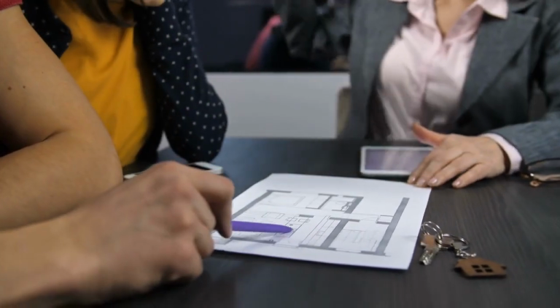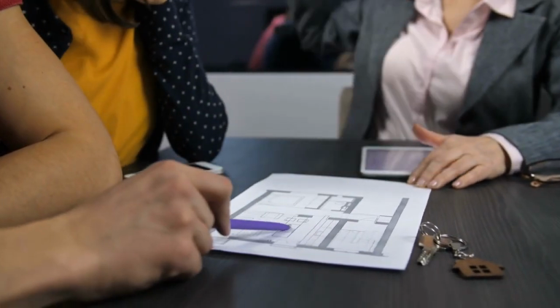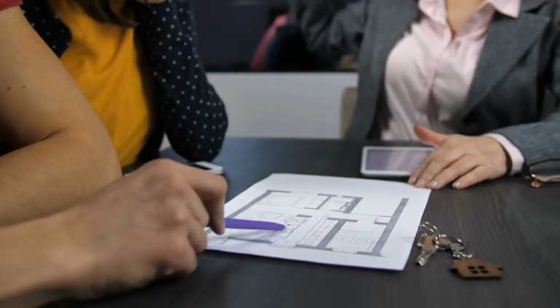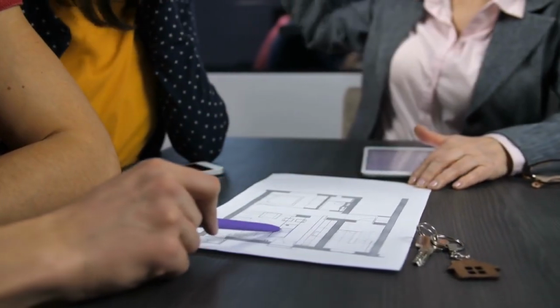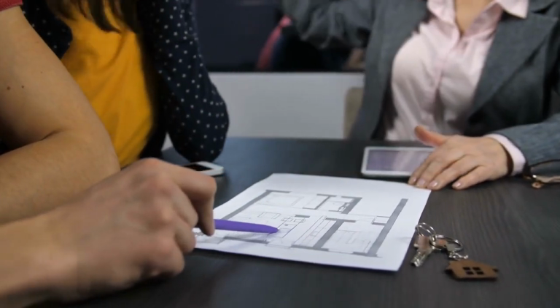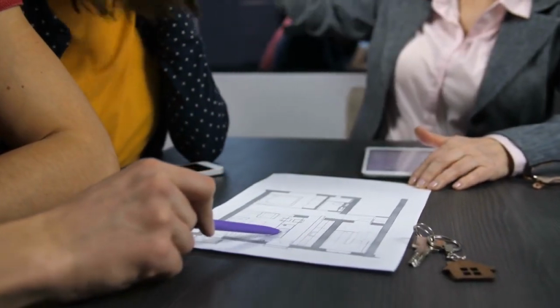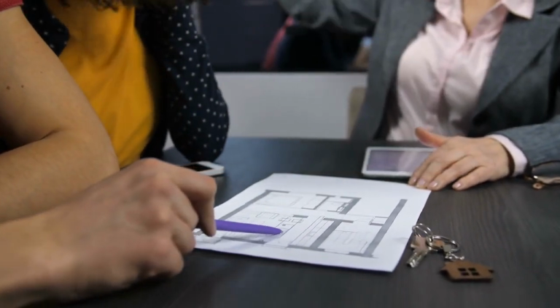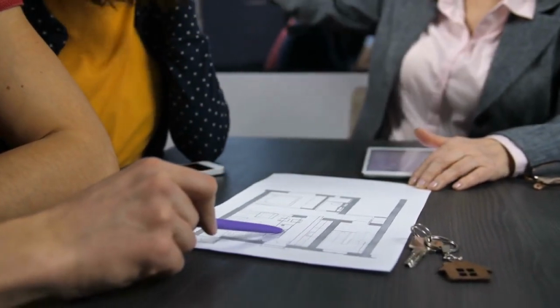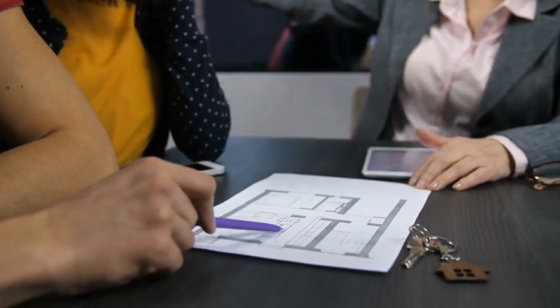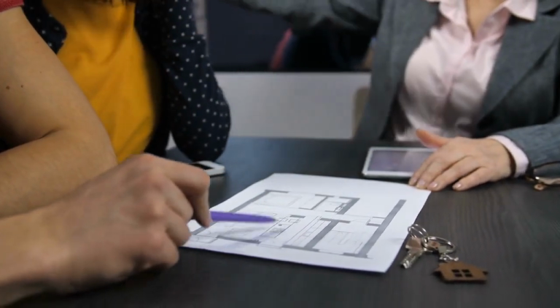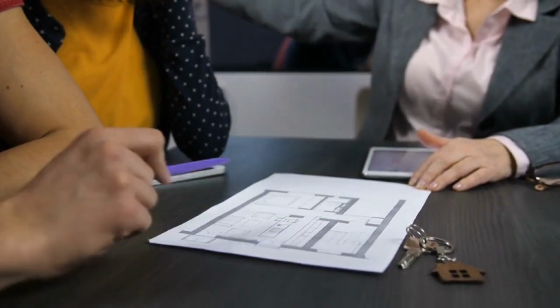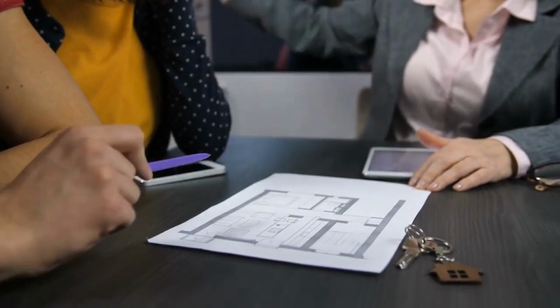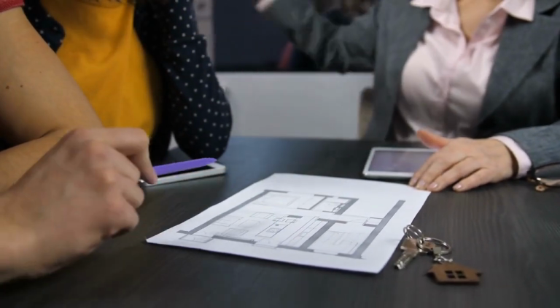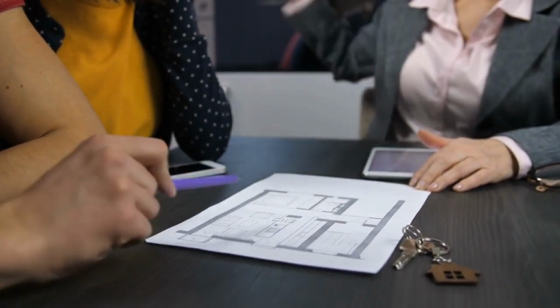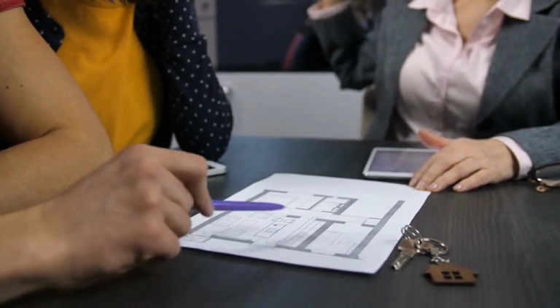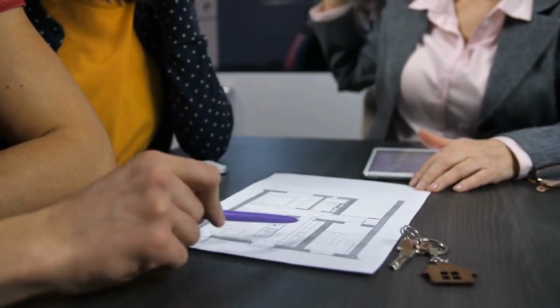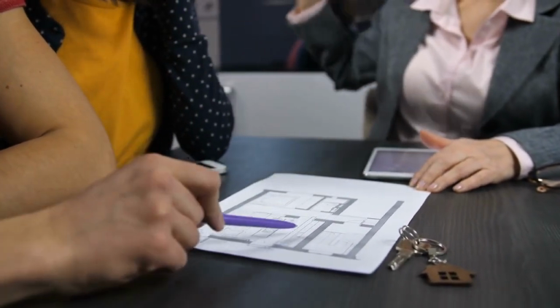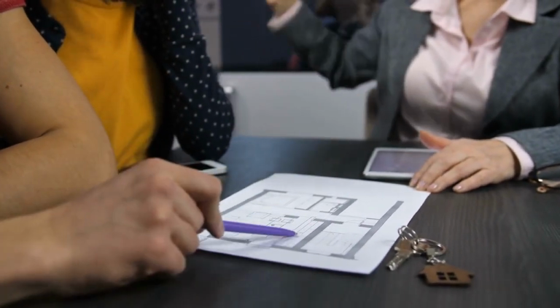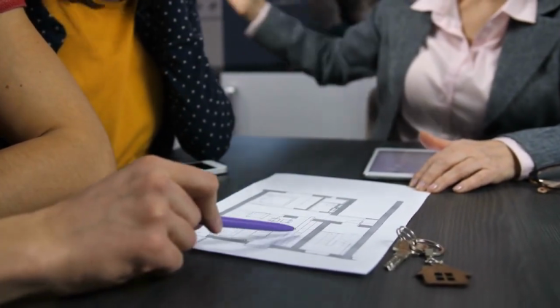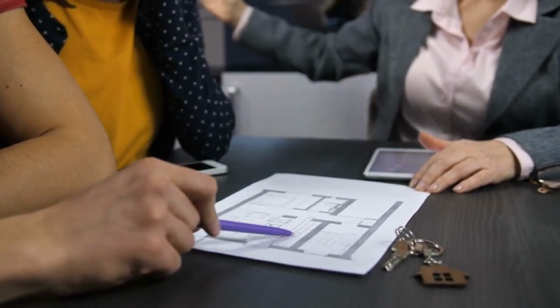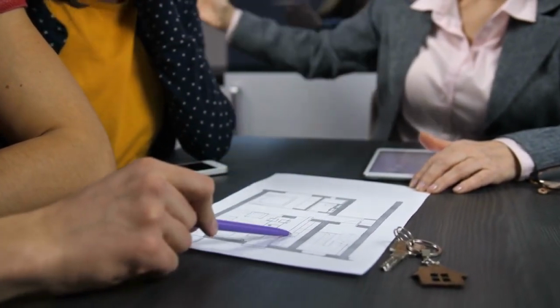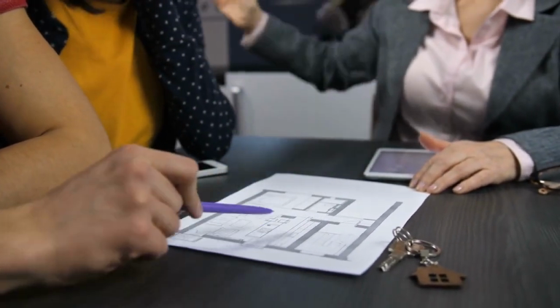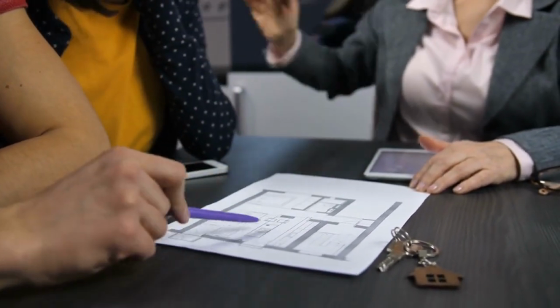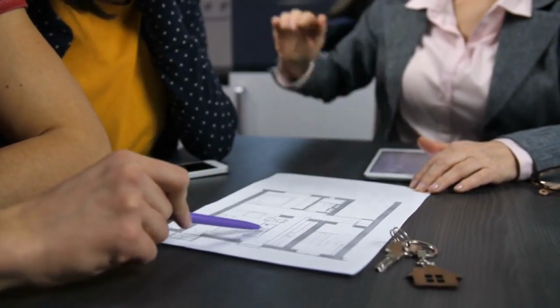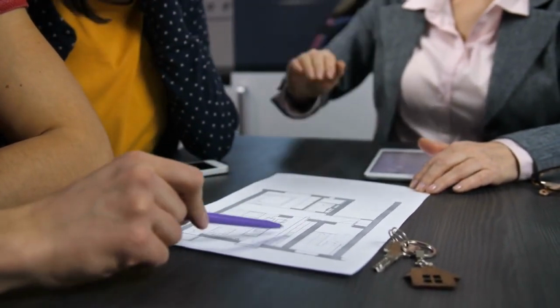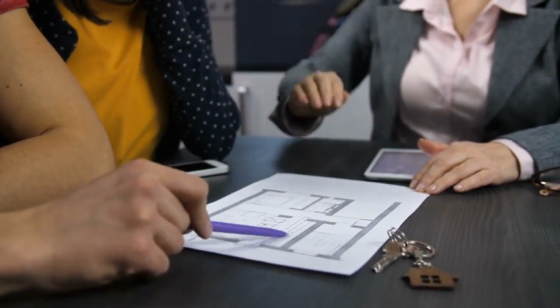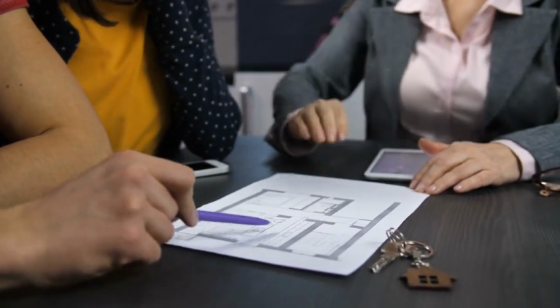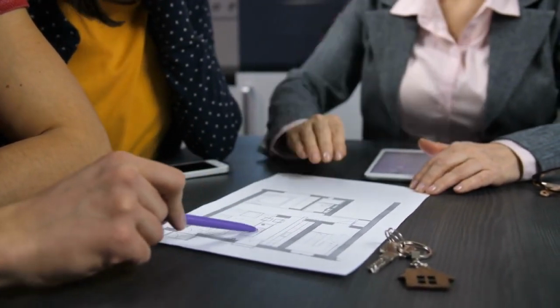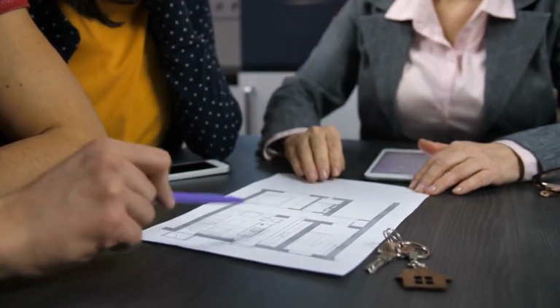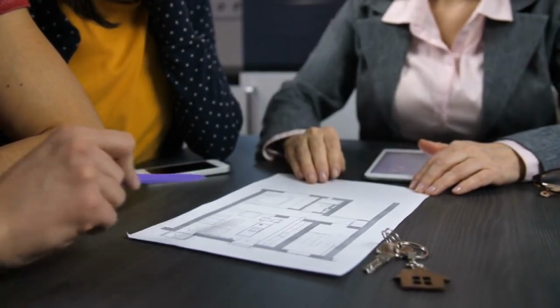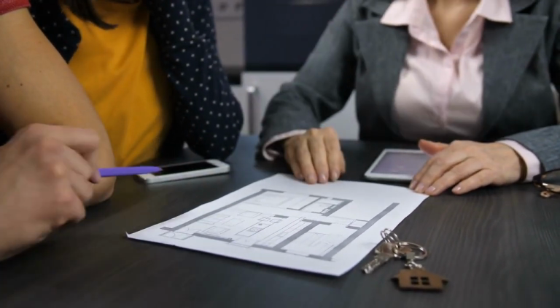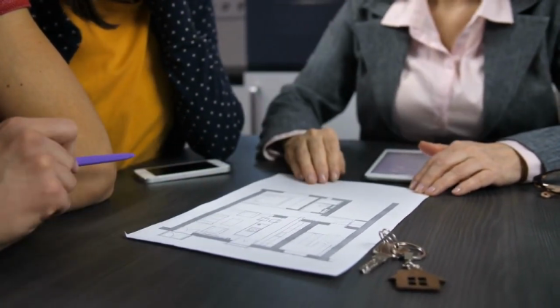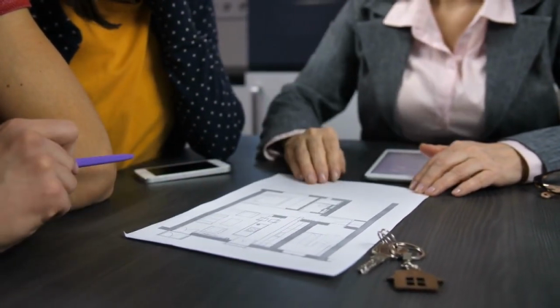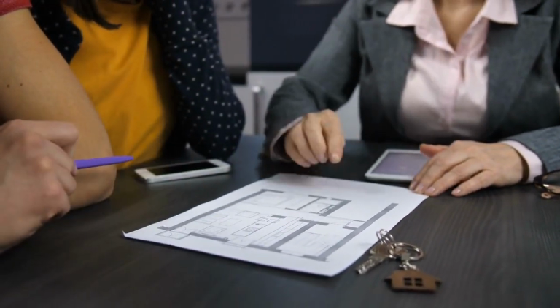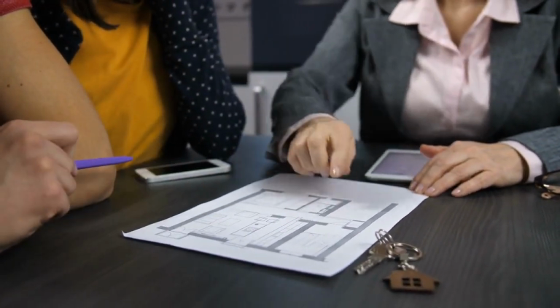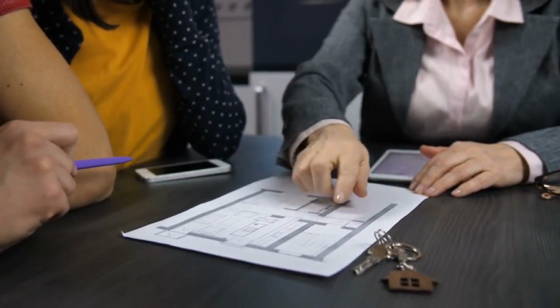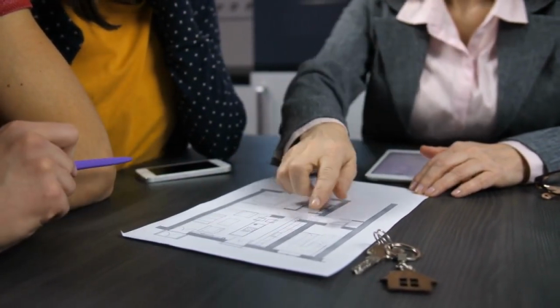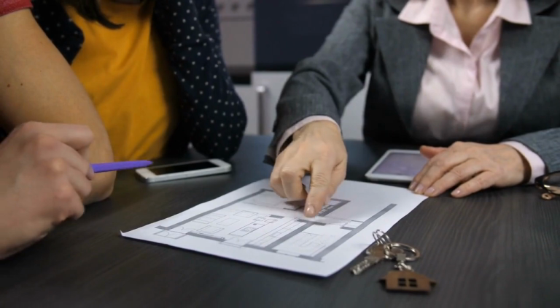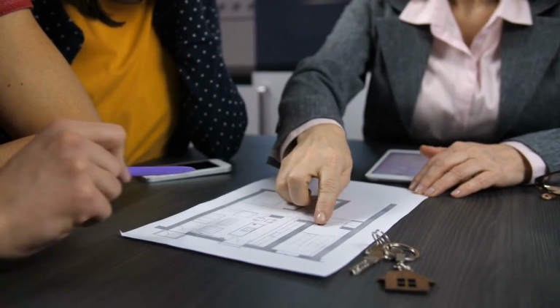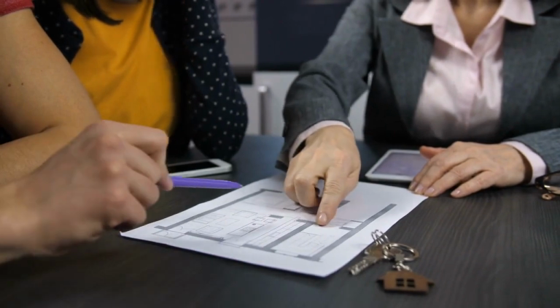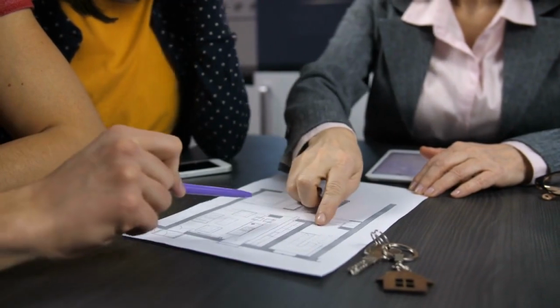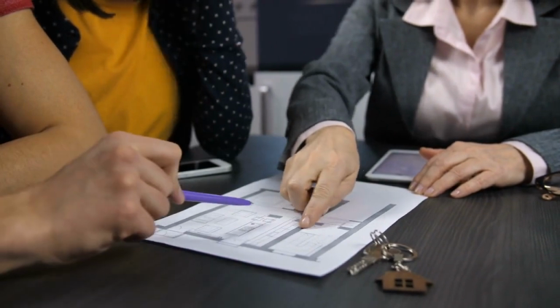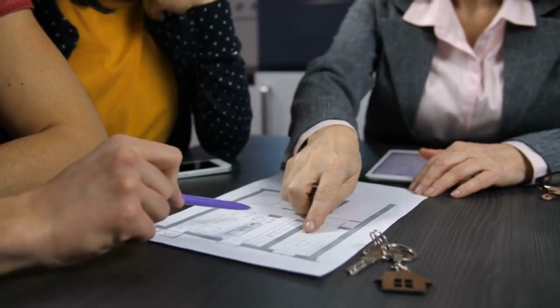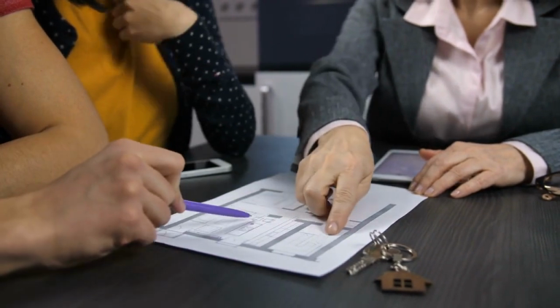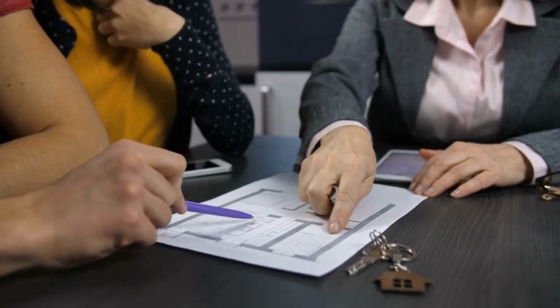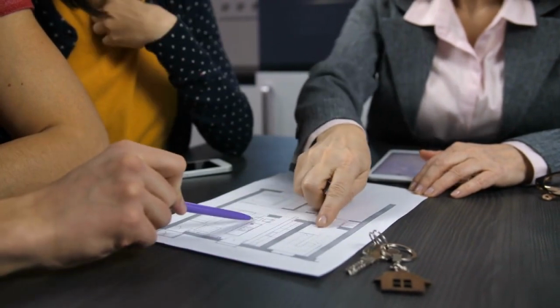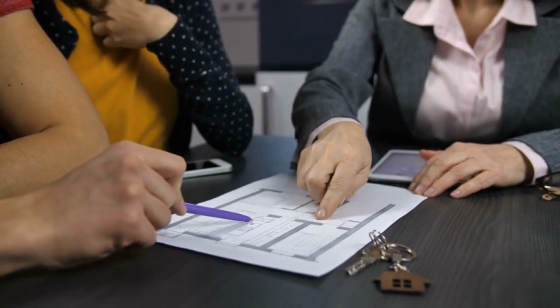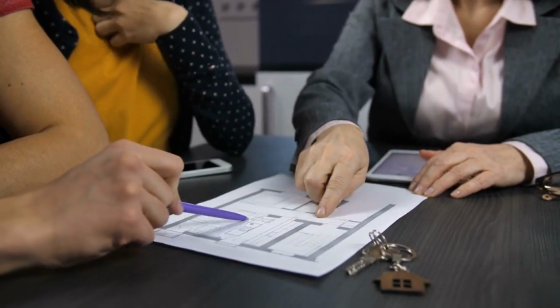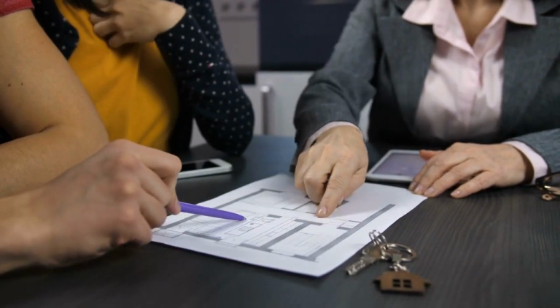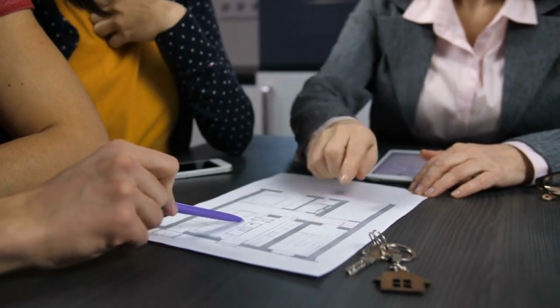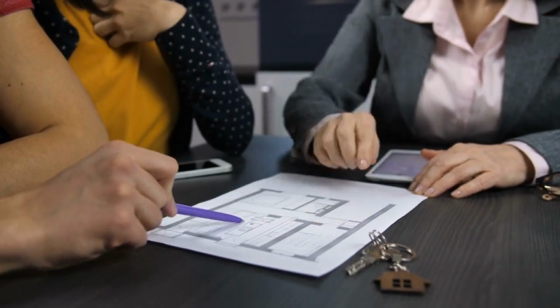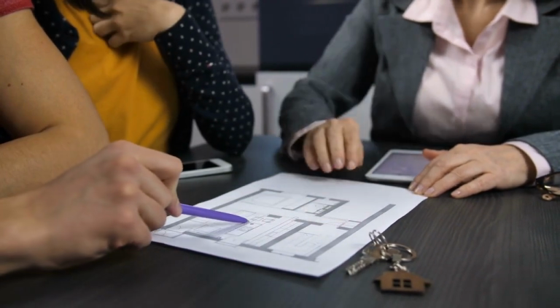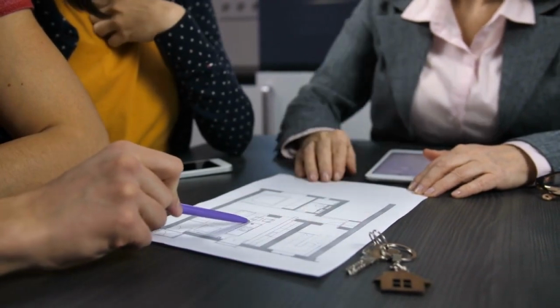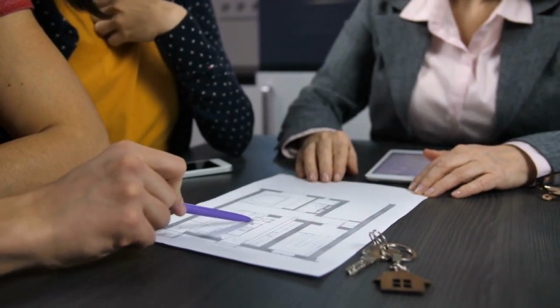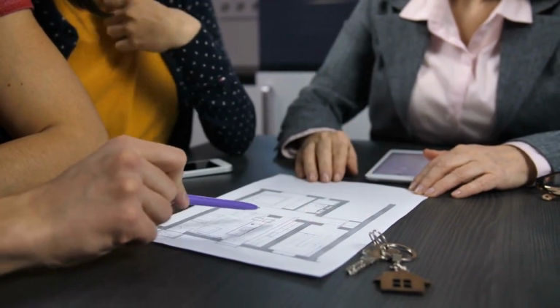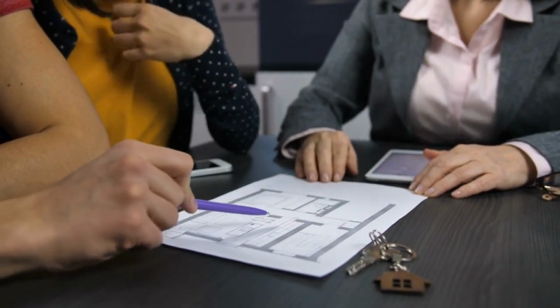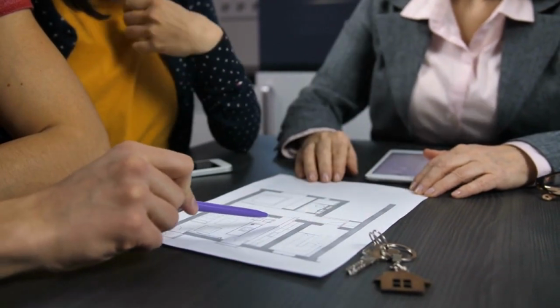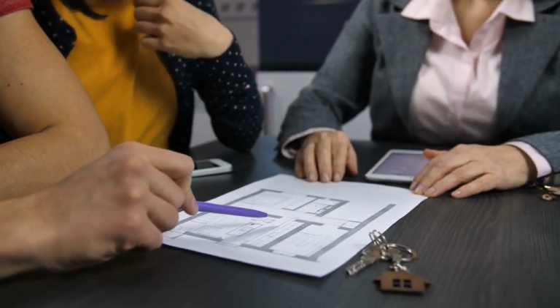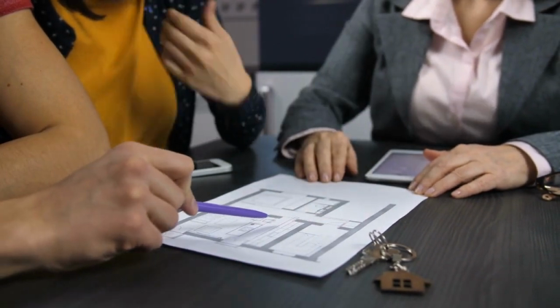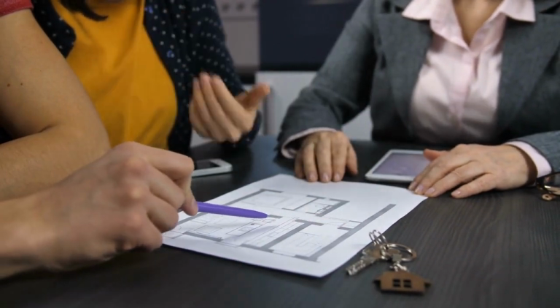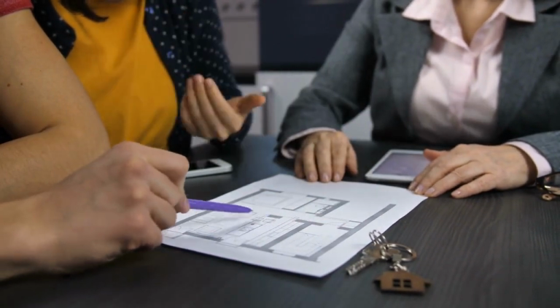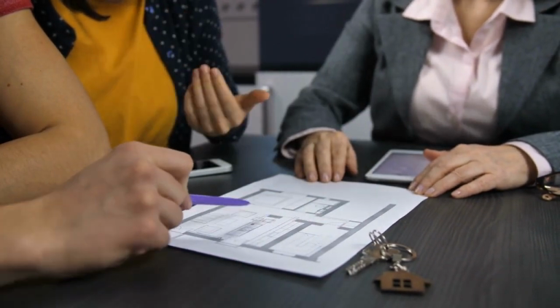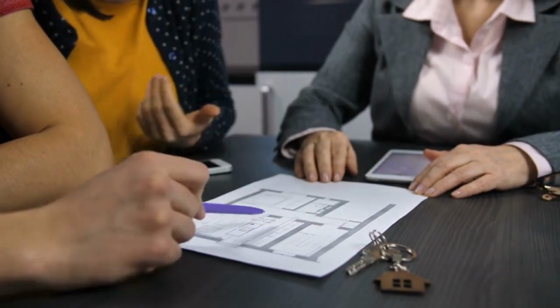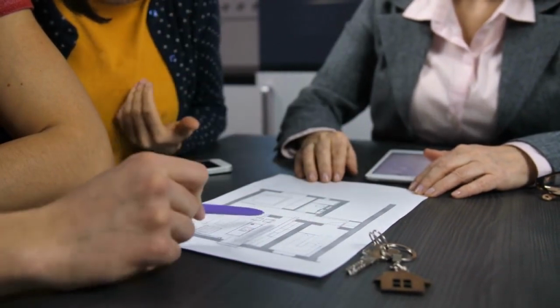Build a buyers list. Build a massive list of buyers using our optional lead capture form when sharing your deals, so you can acquire and sell properties fast.